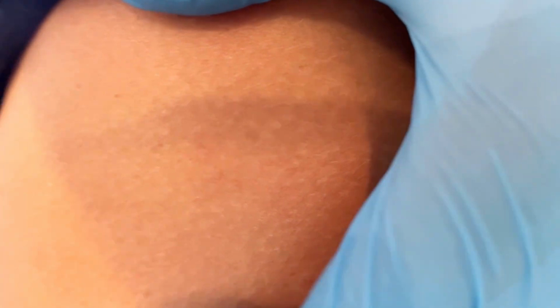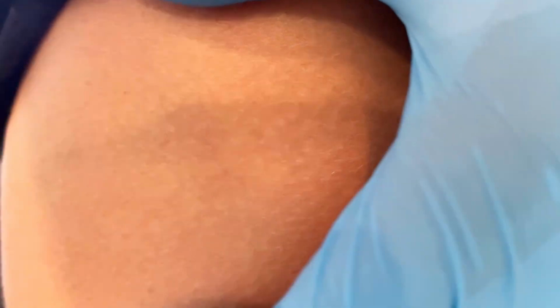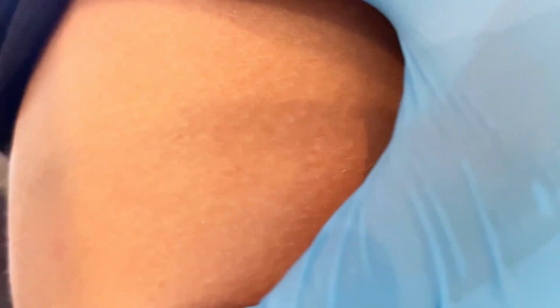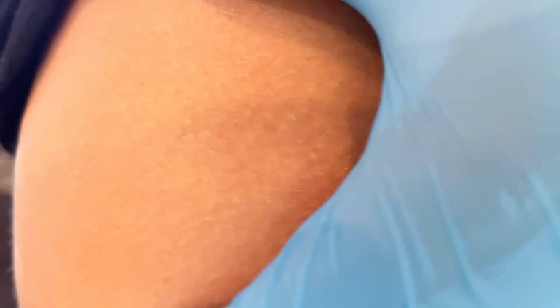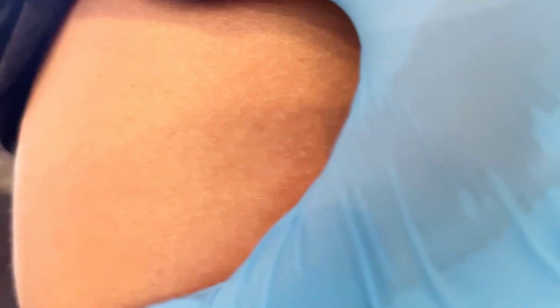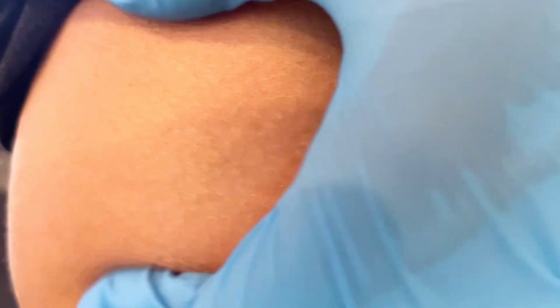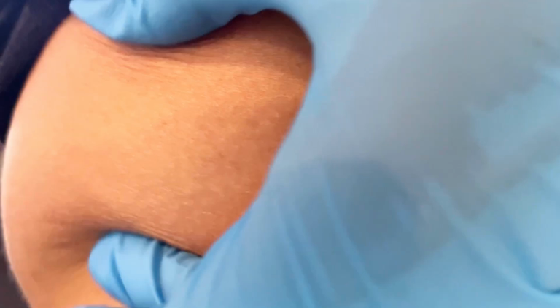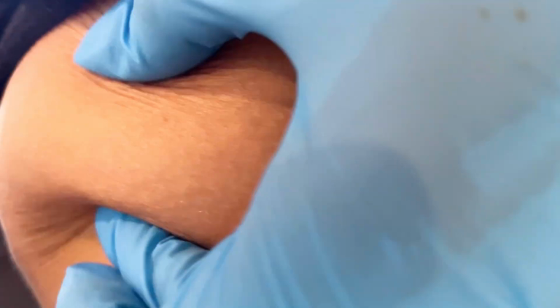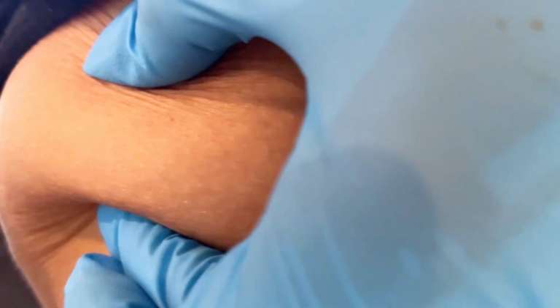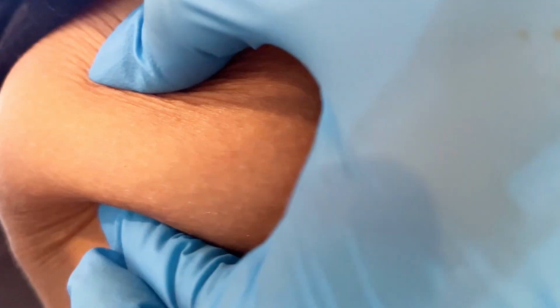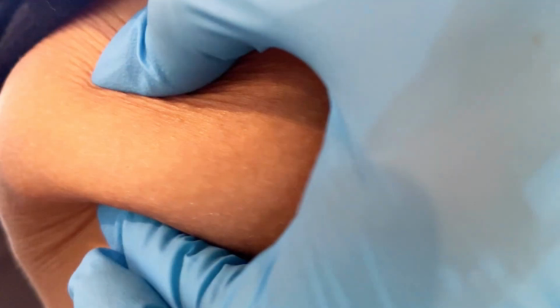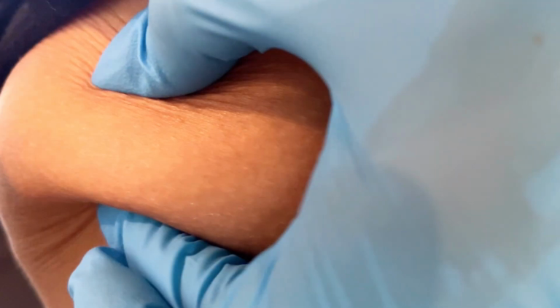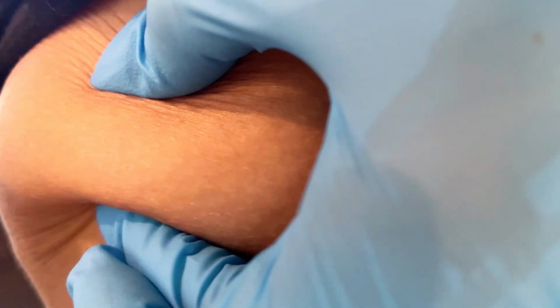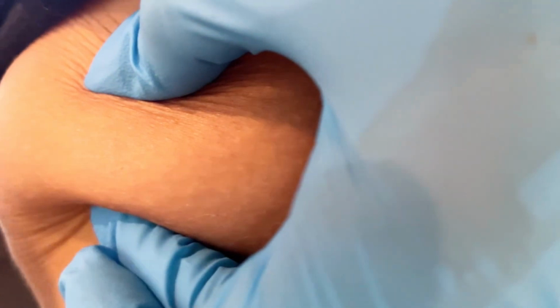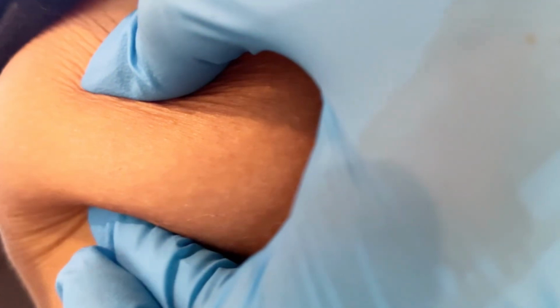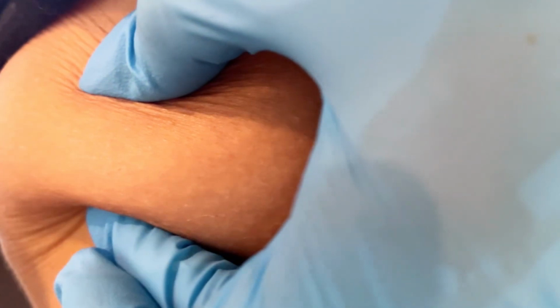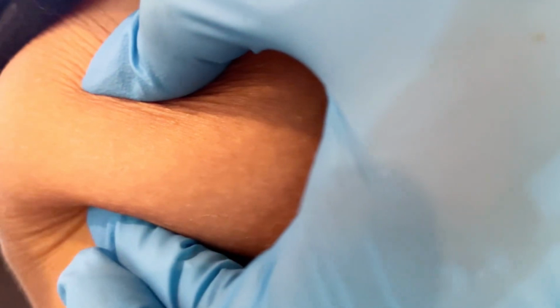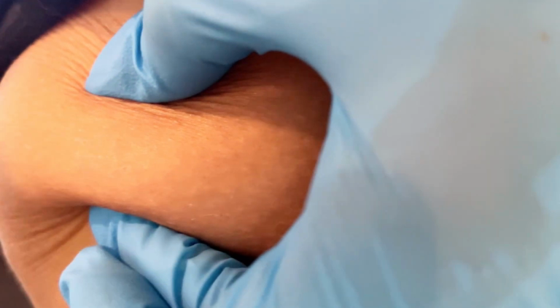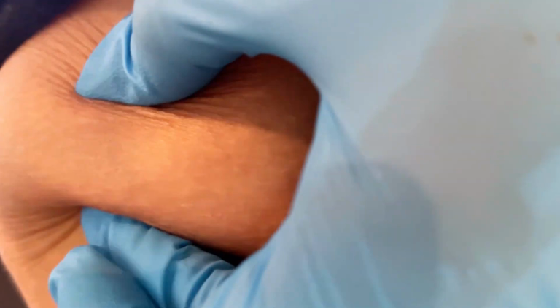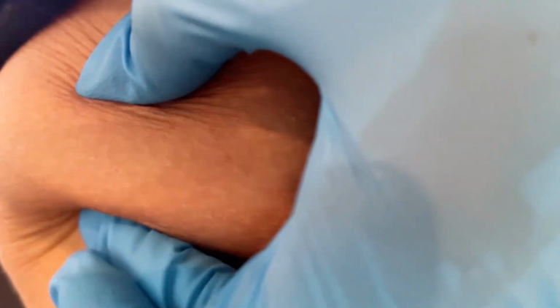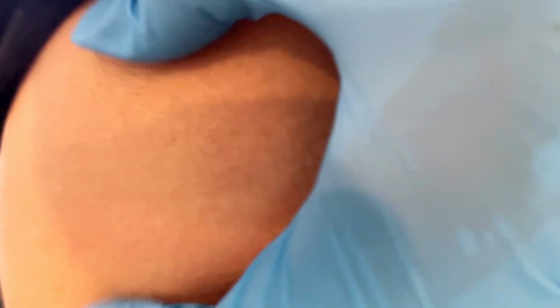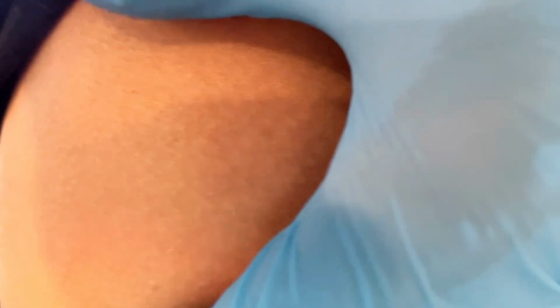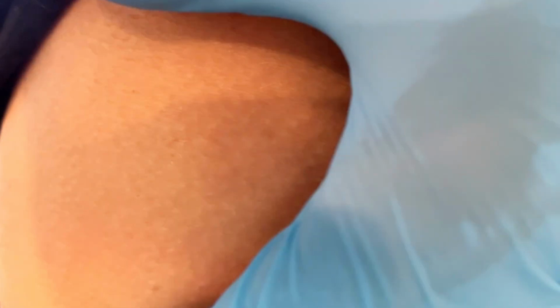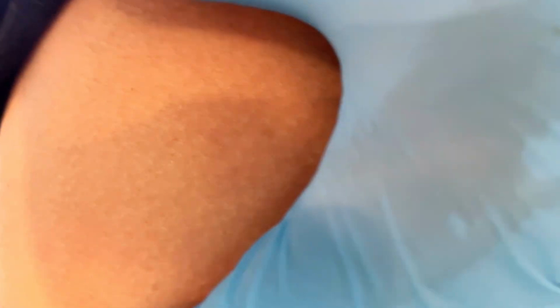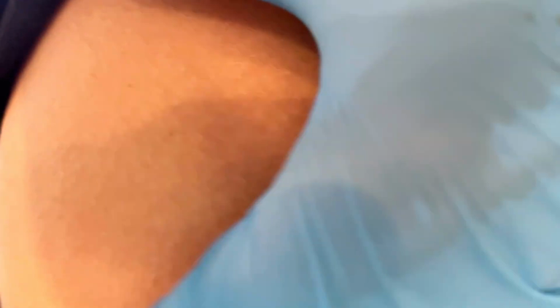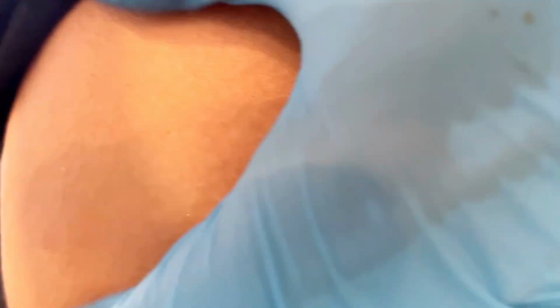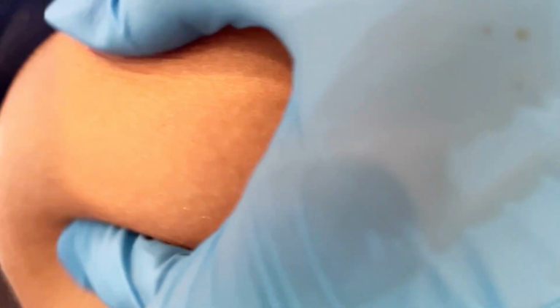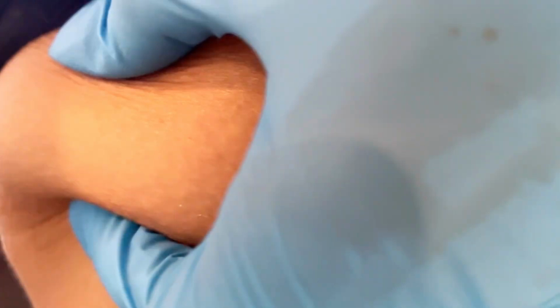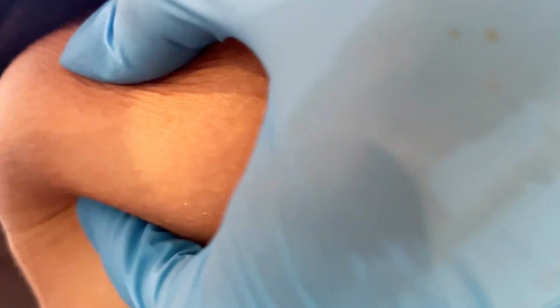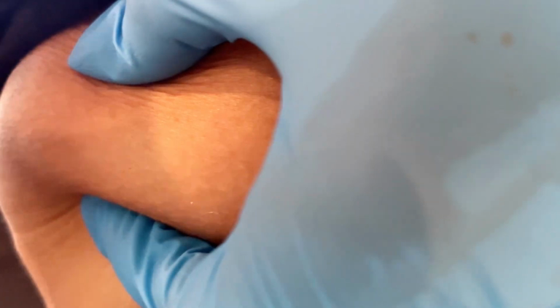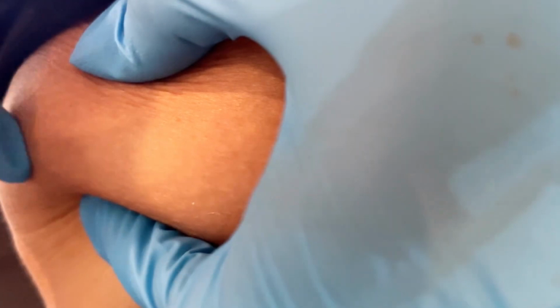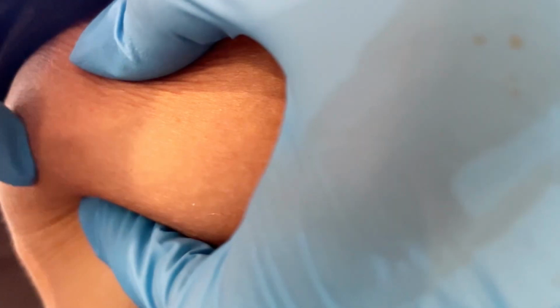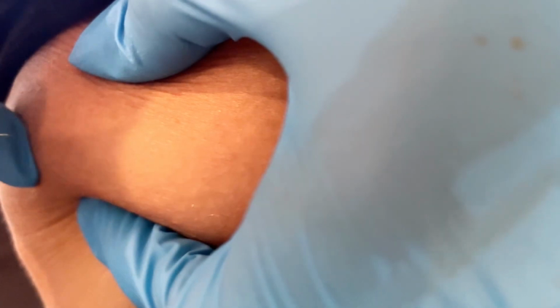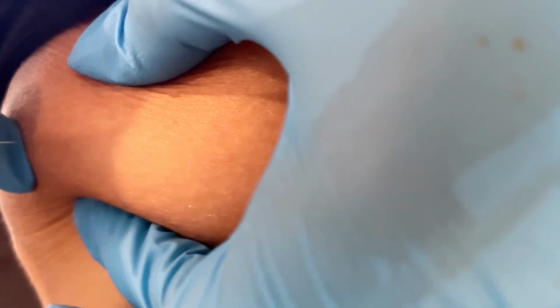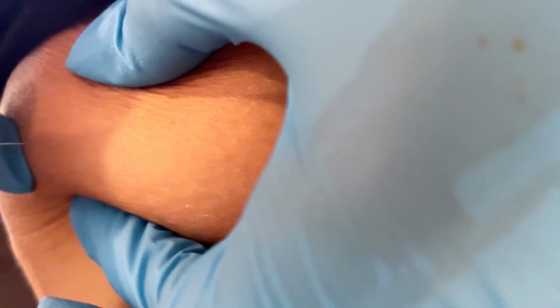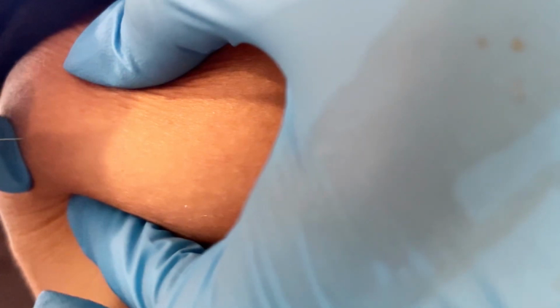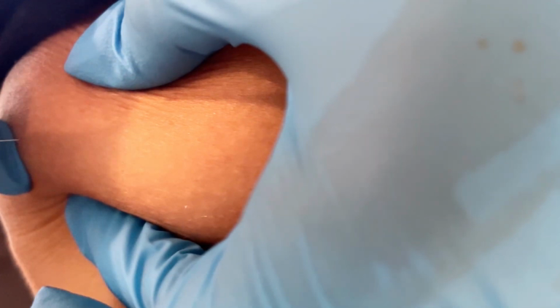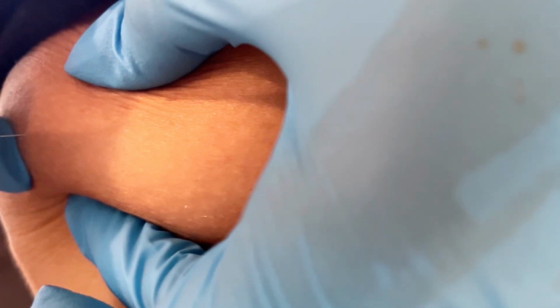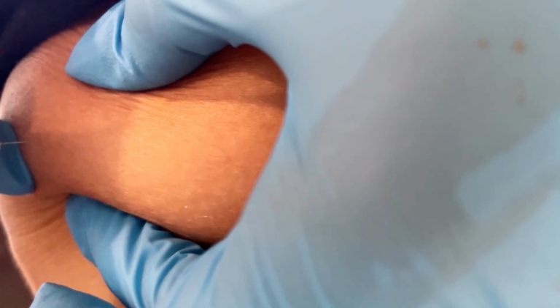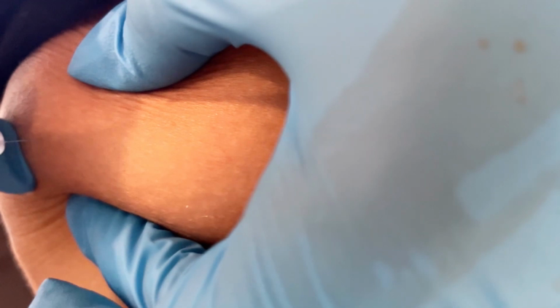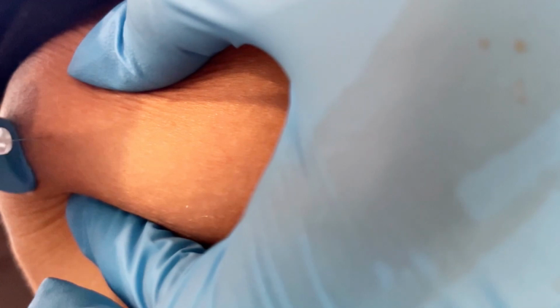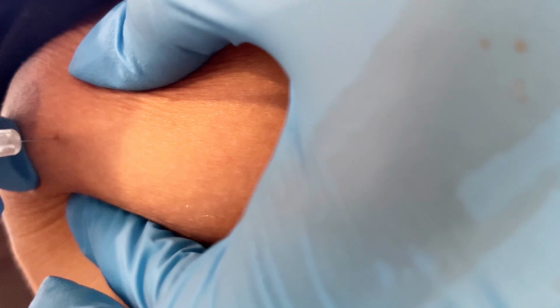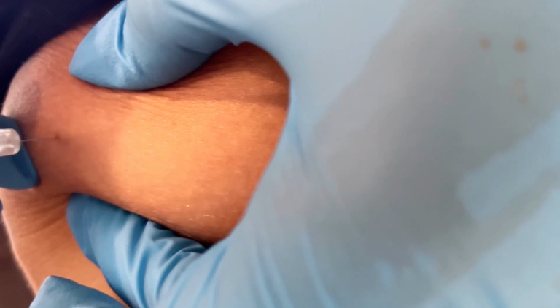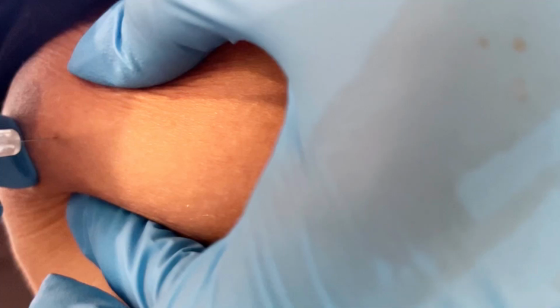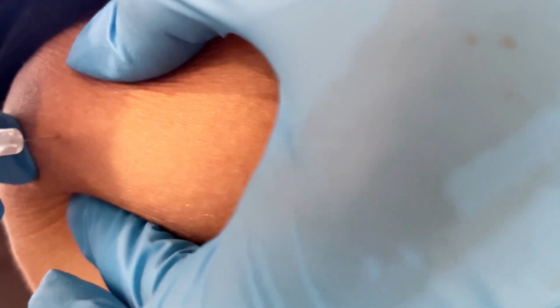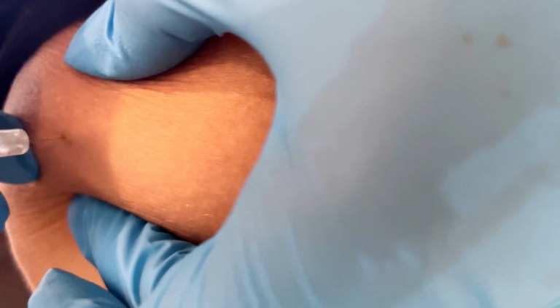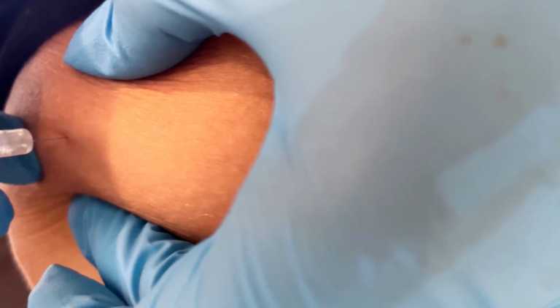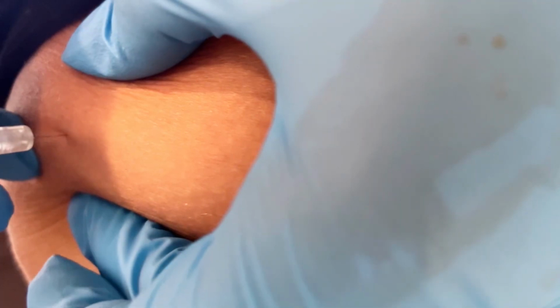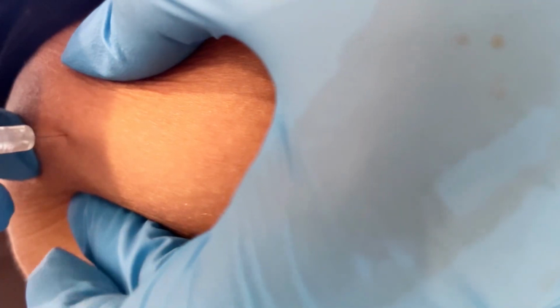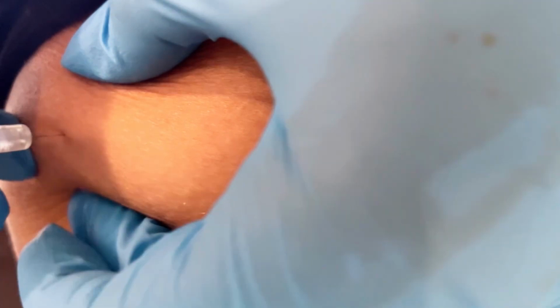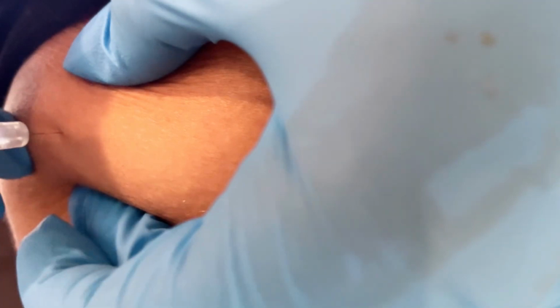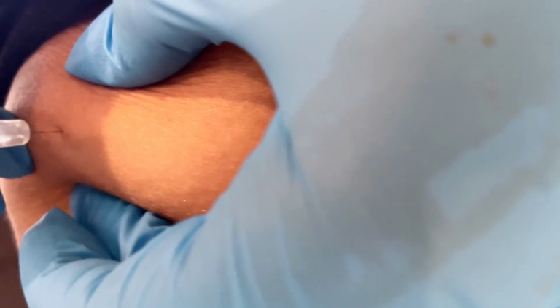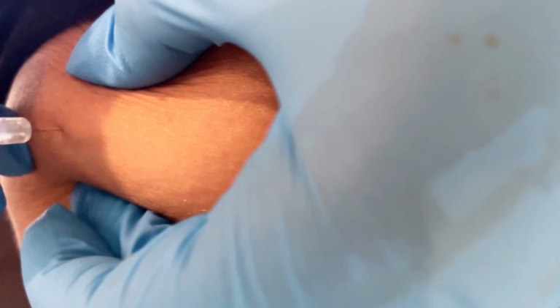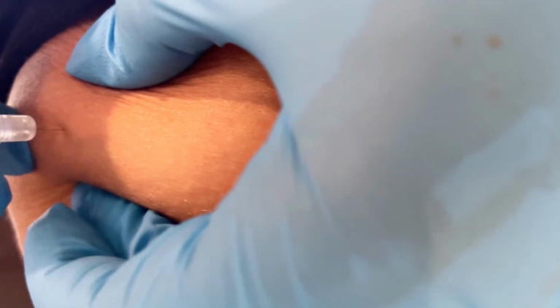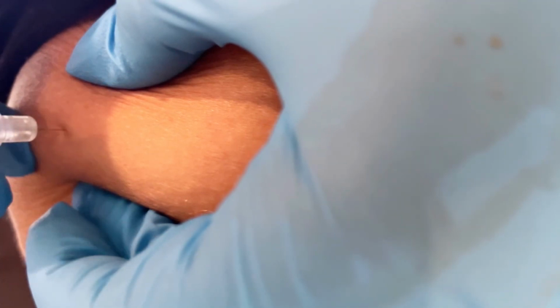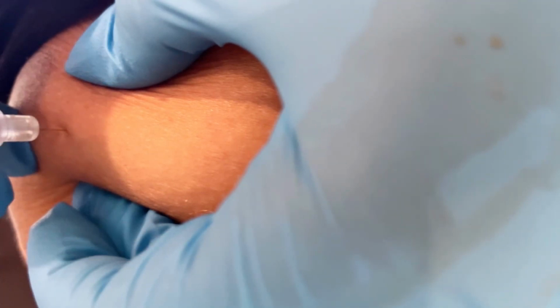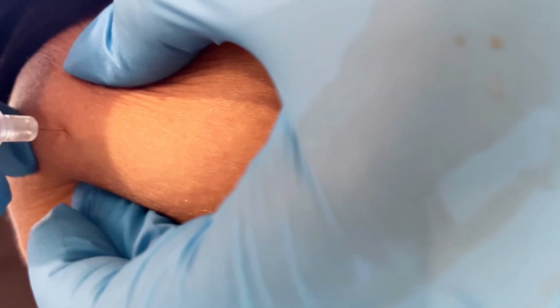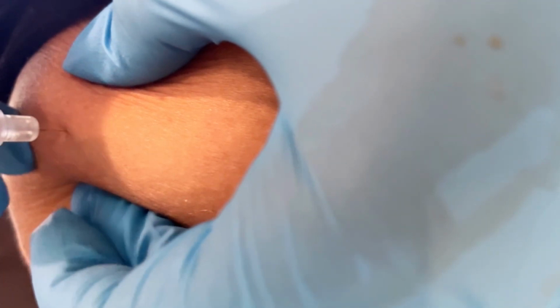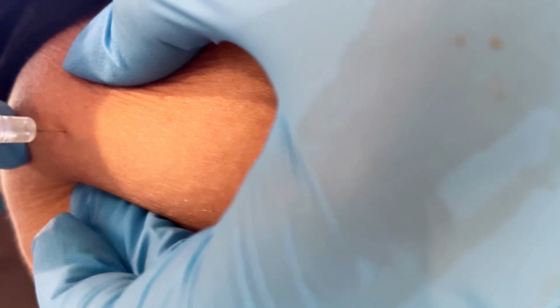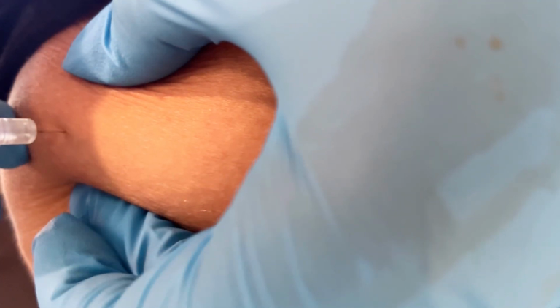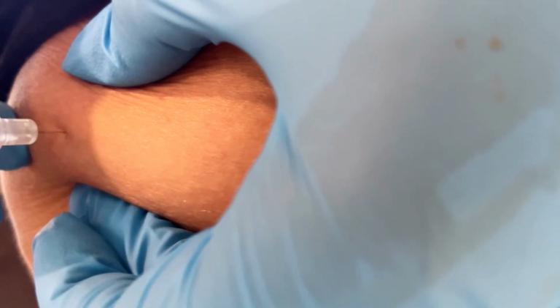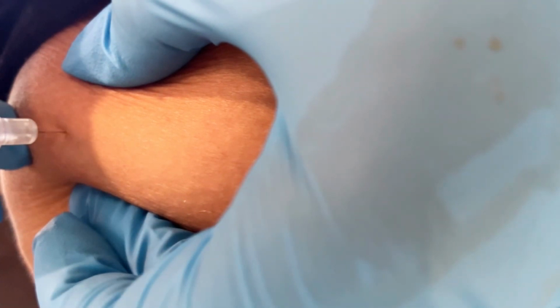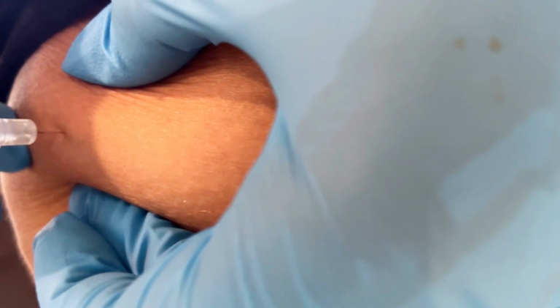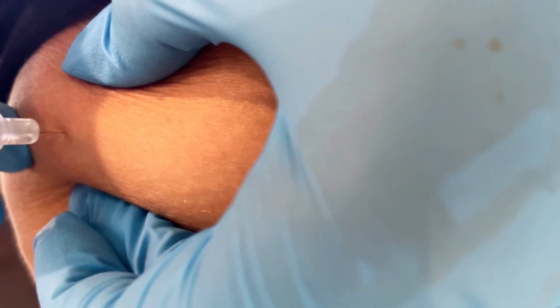This is what an injection should look like. You're going to pinch the skin and inject into that subcutaneous top fat layer. It shouldn't hurt too much.